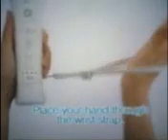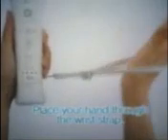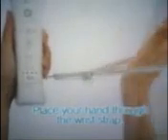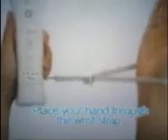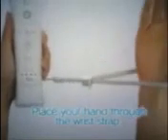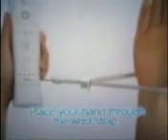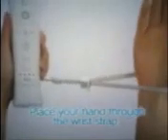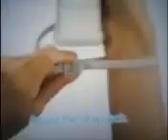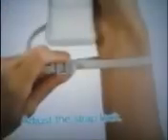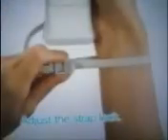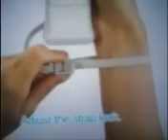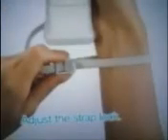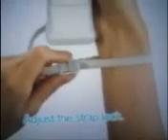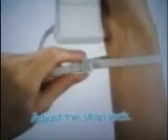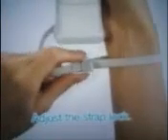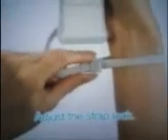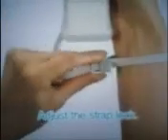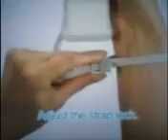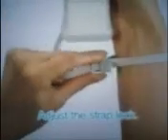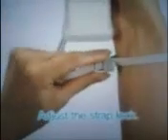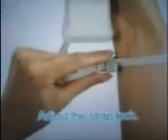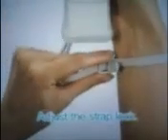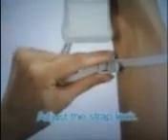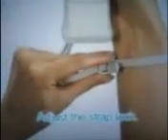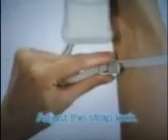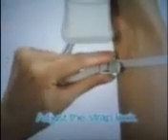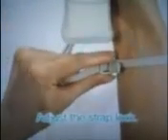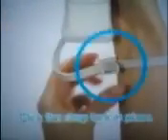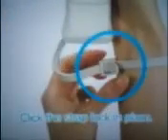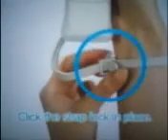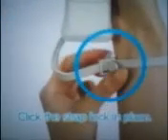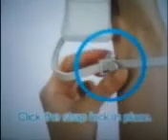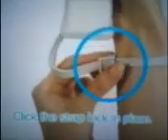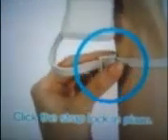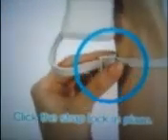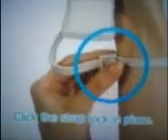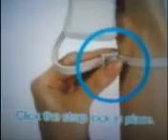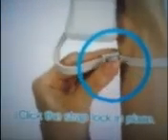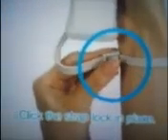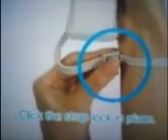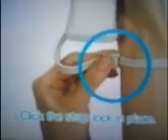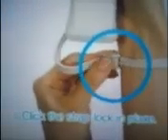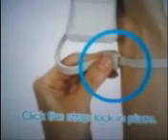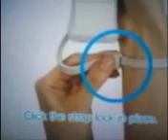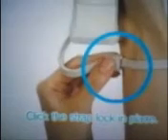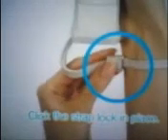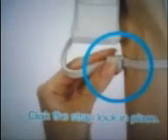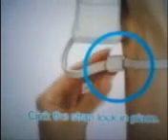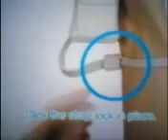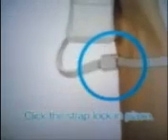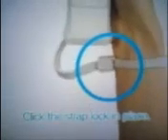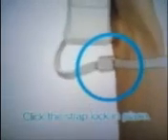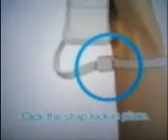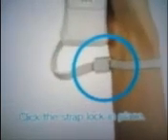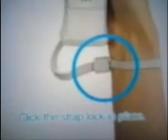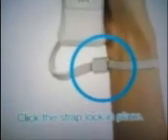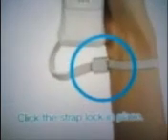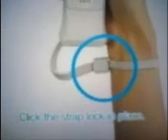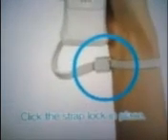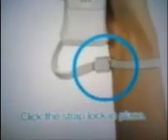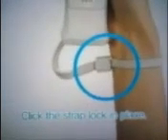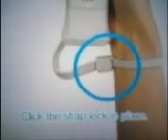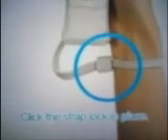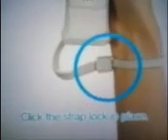Place your hand through the wrist strap and adjust the strap lock. If the strap lock has a lever, be sure to click it firmly in place.